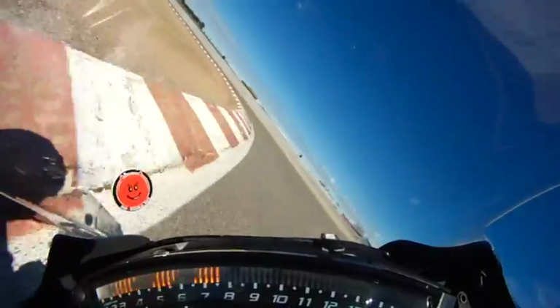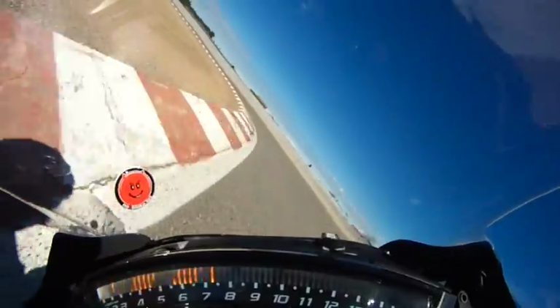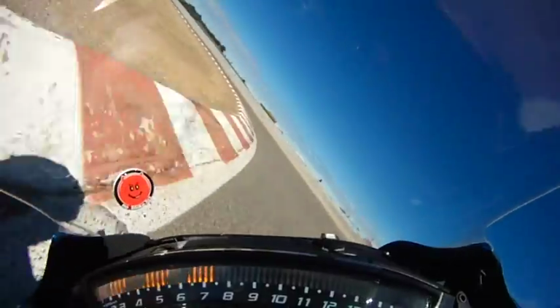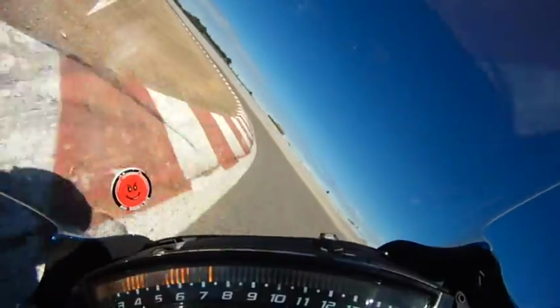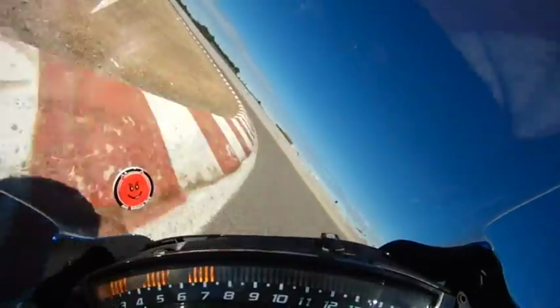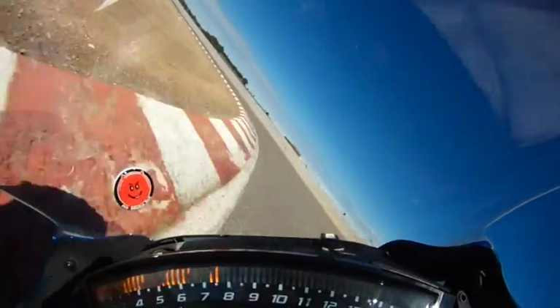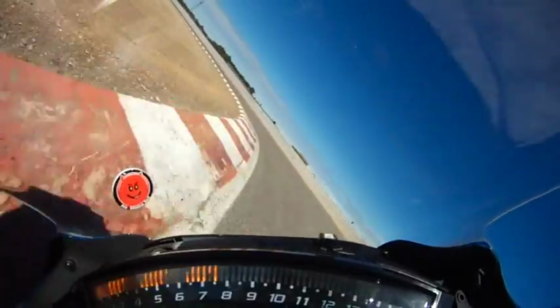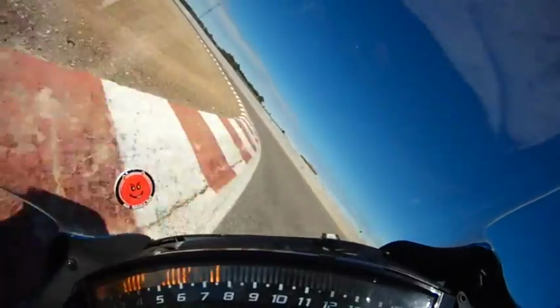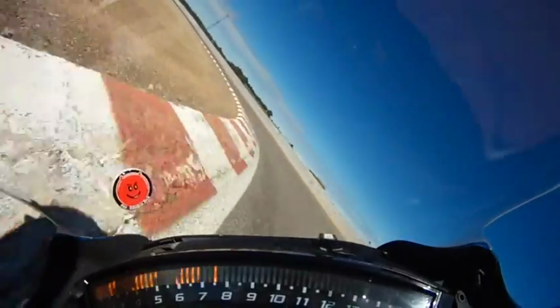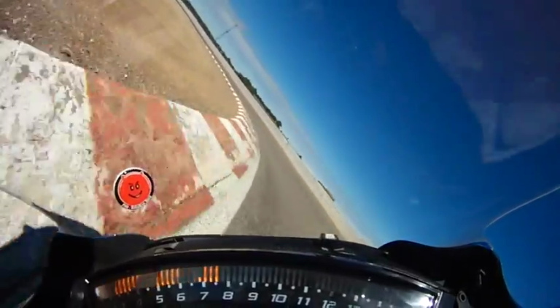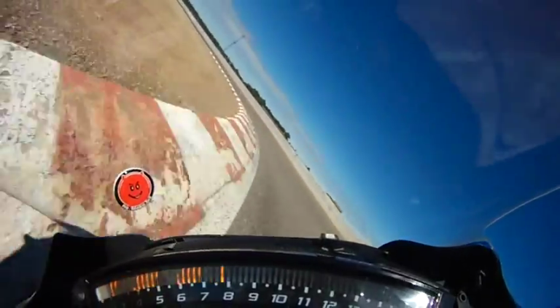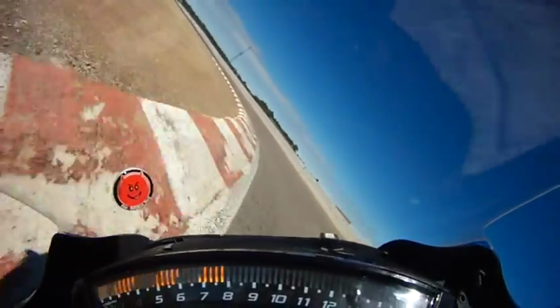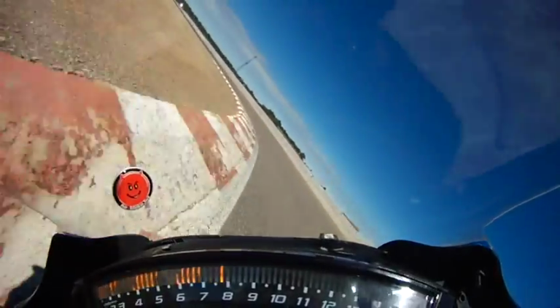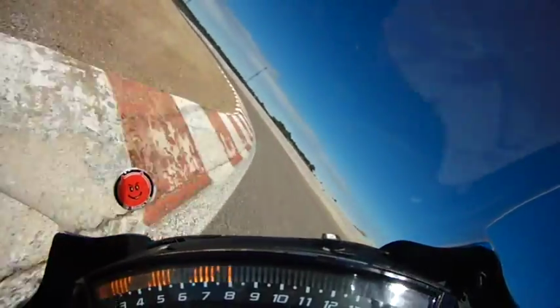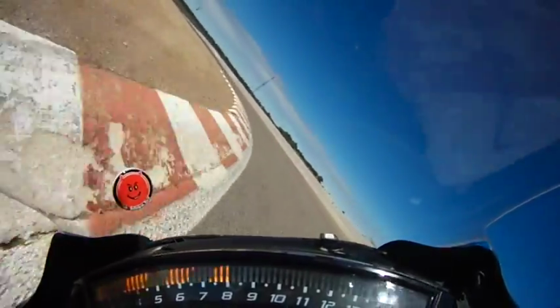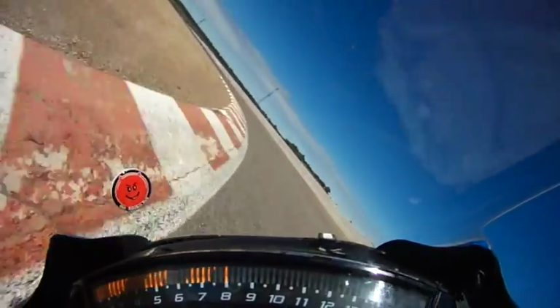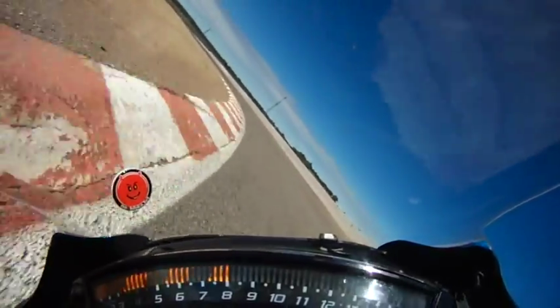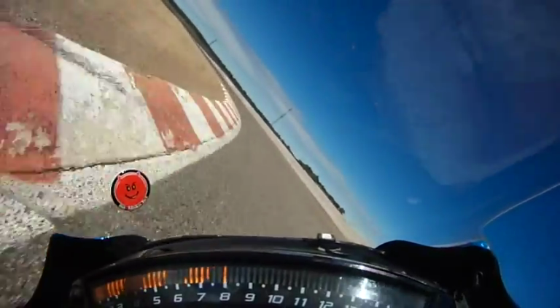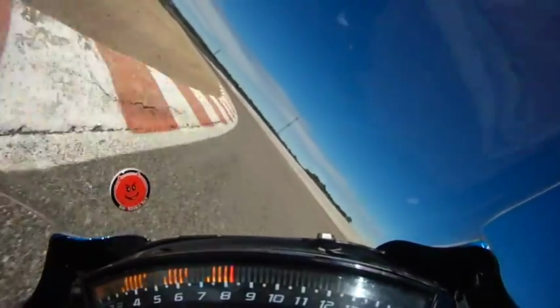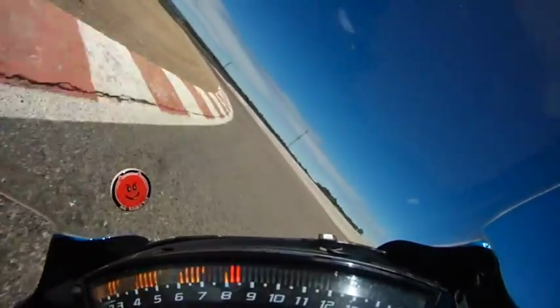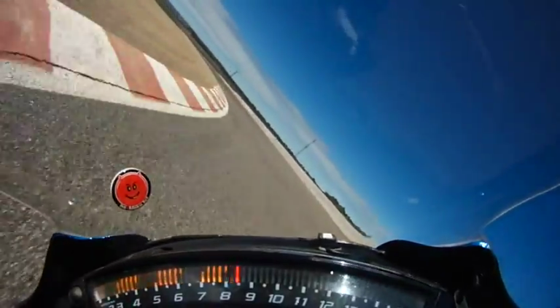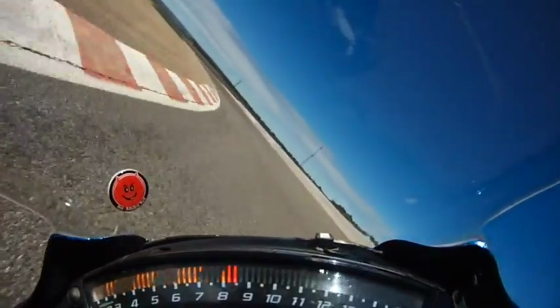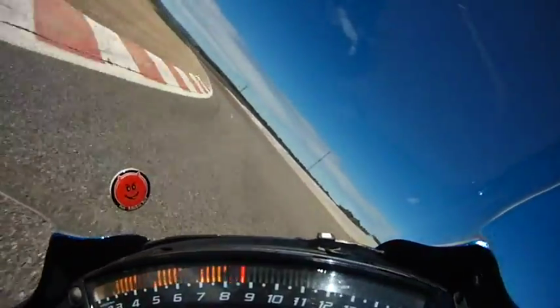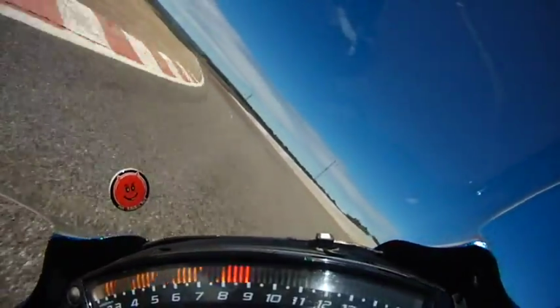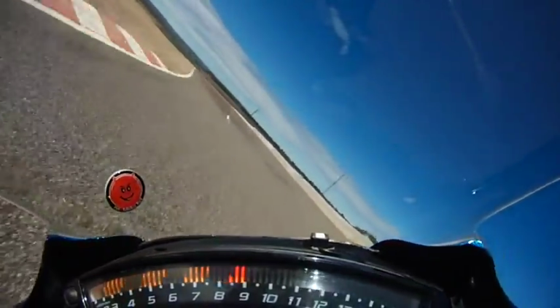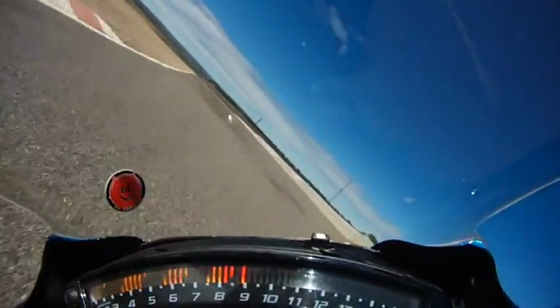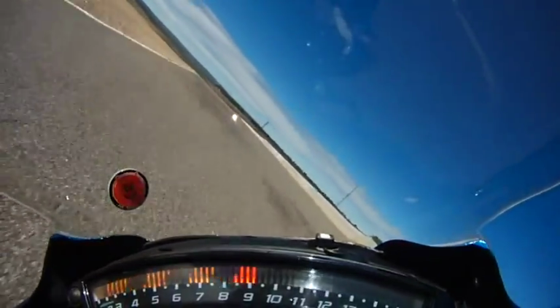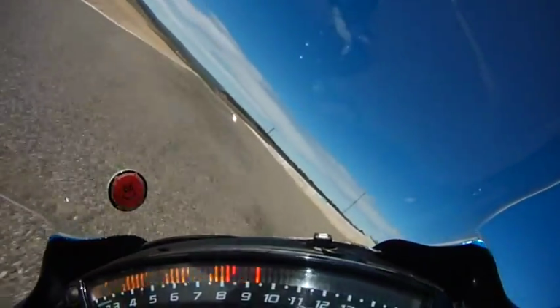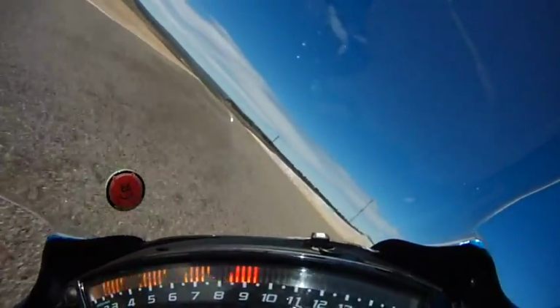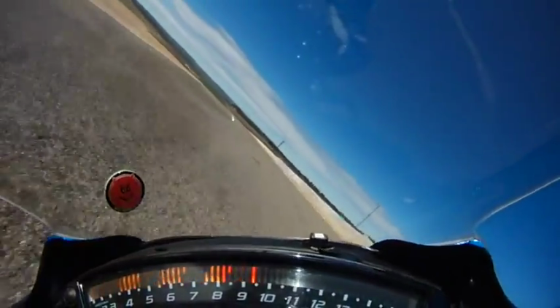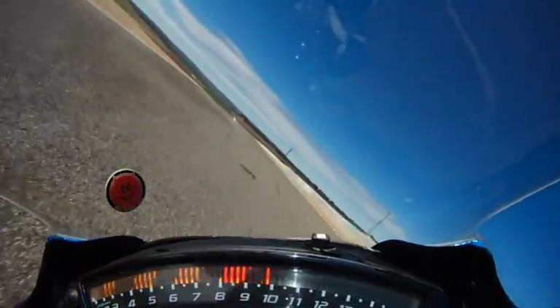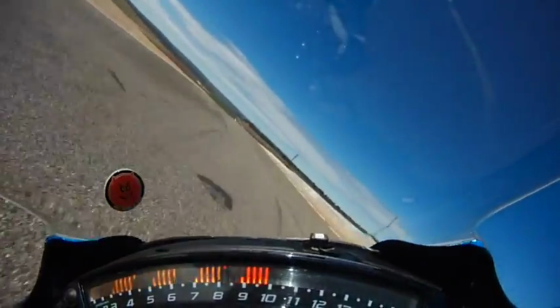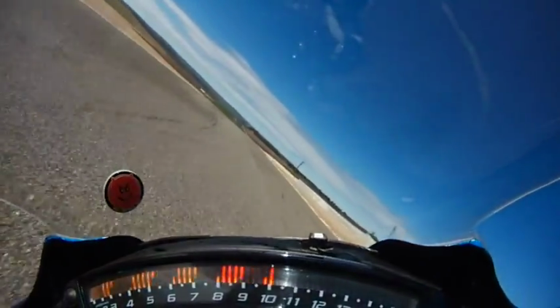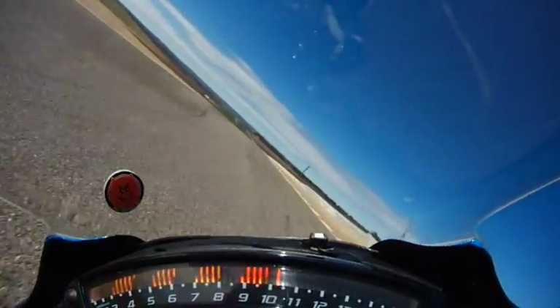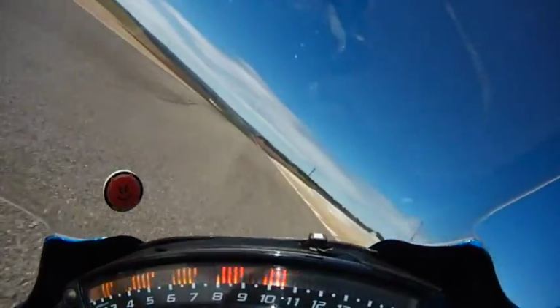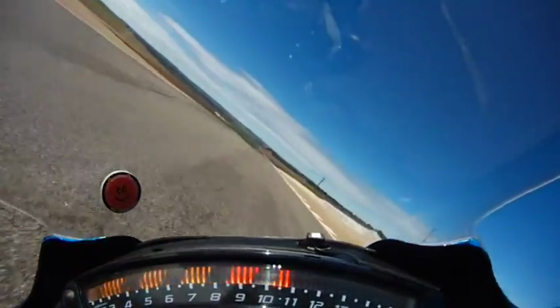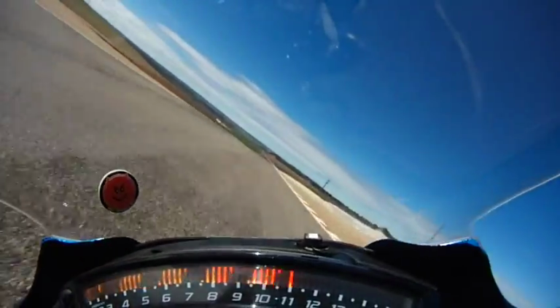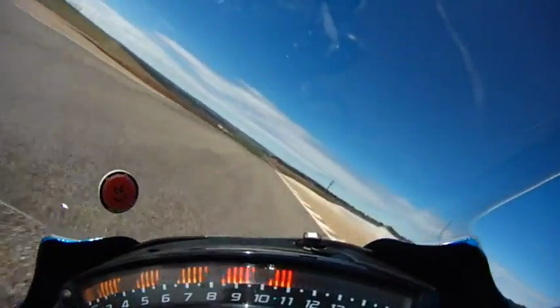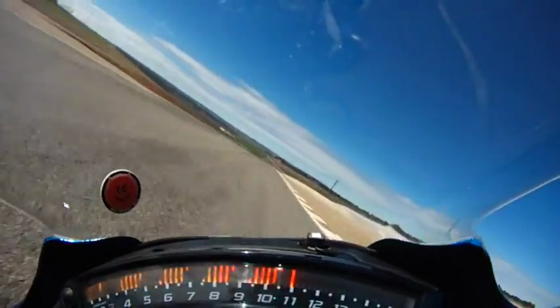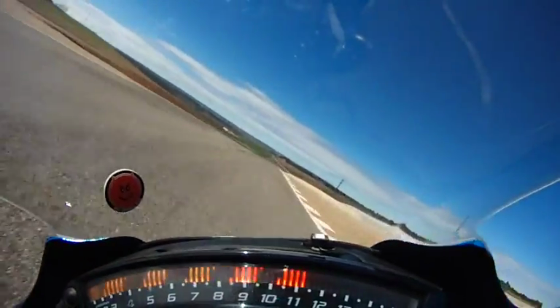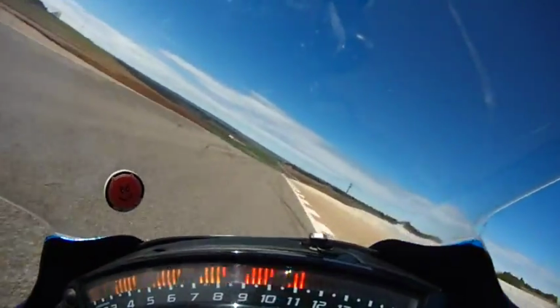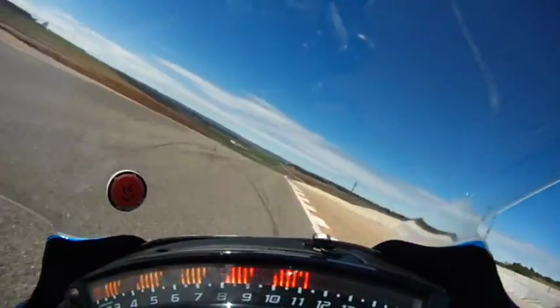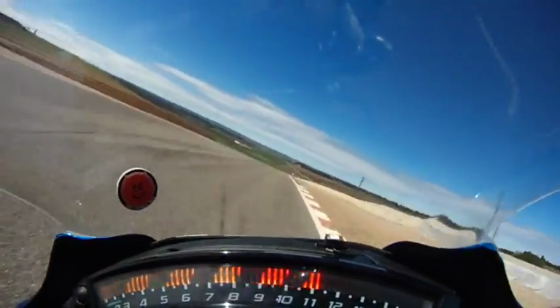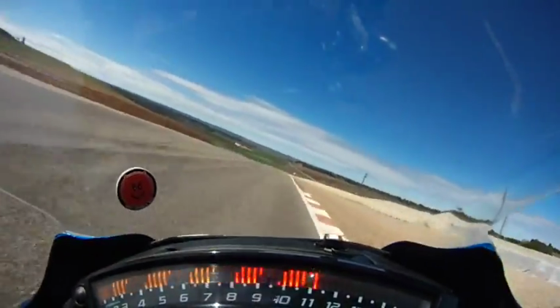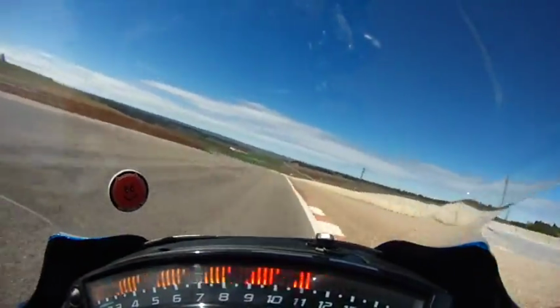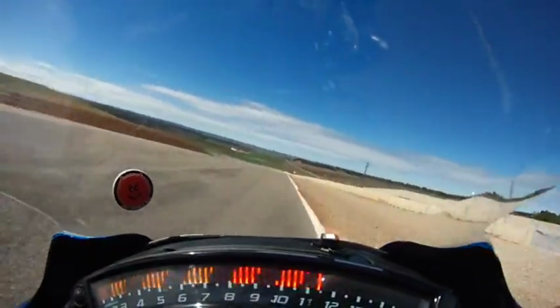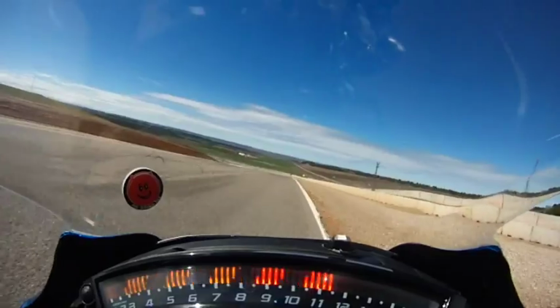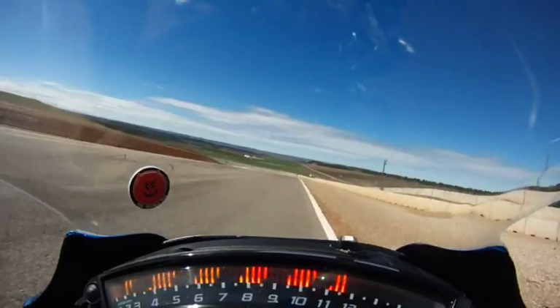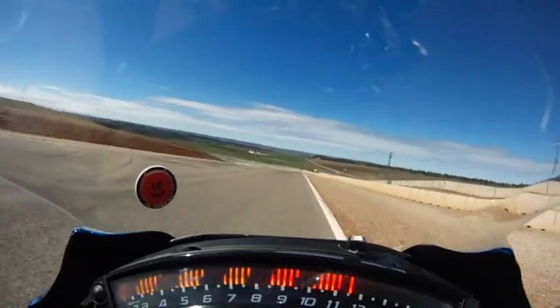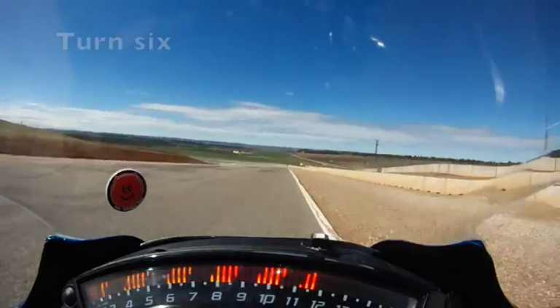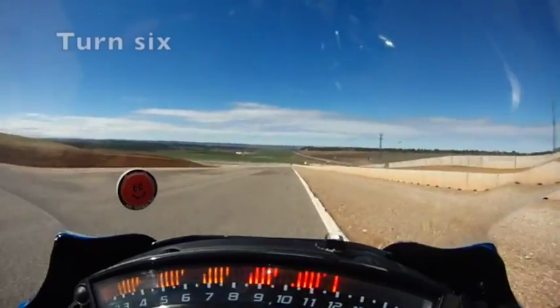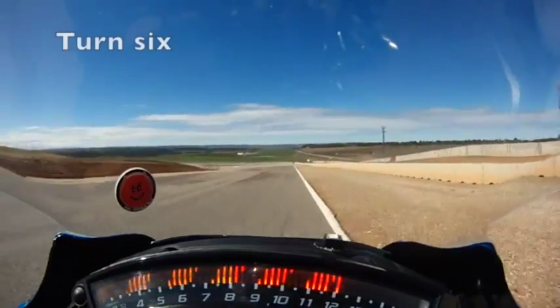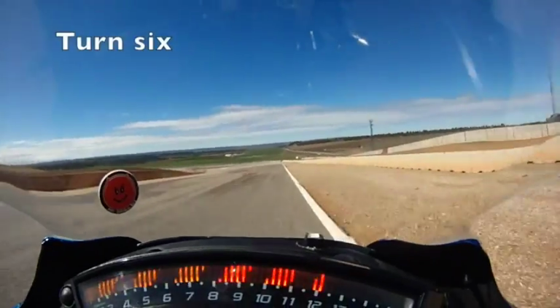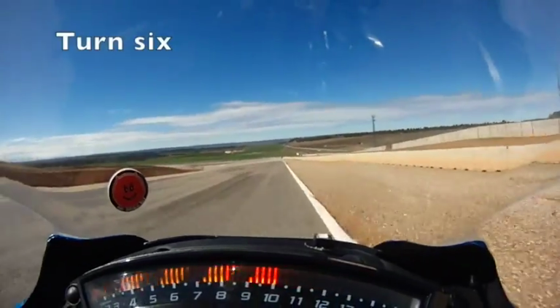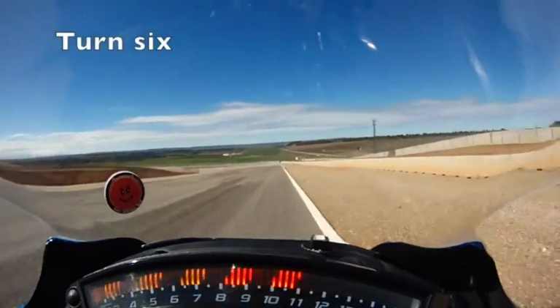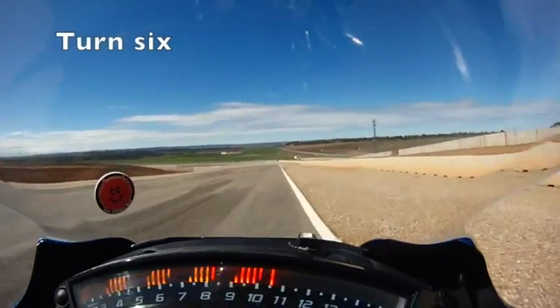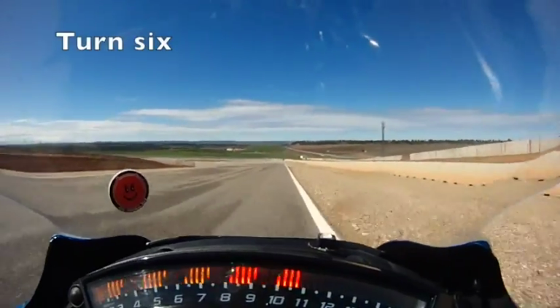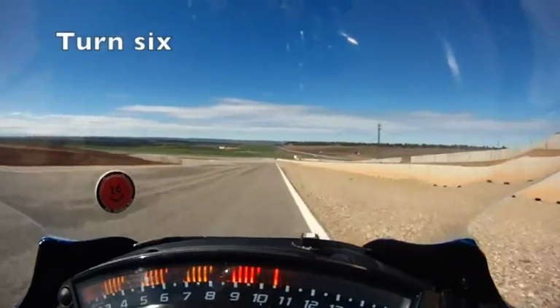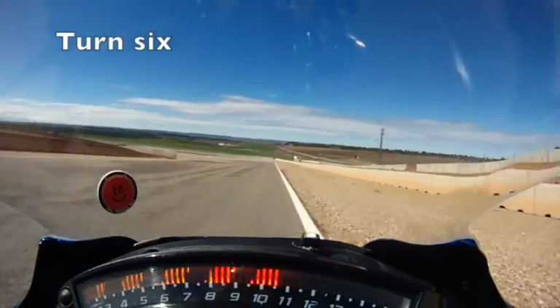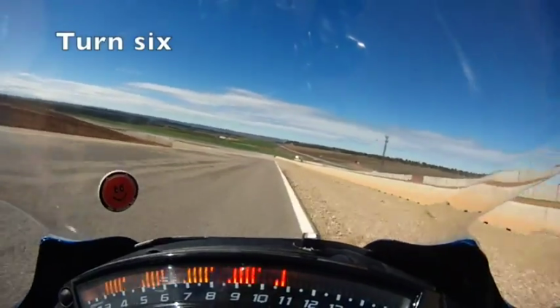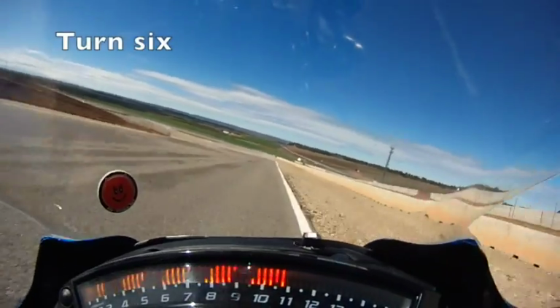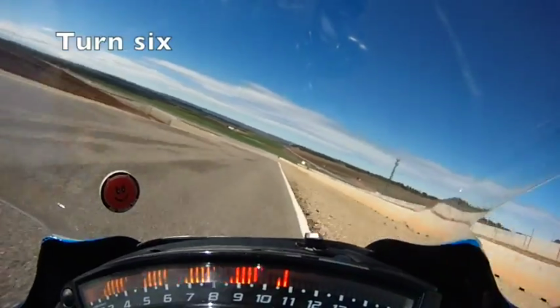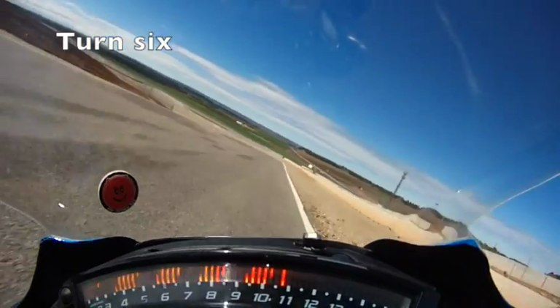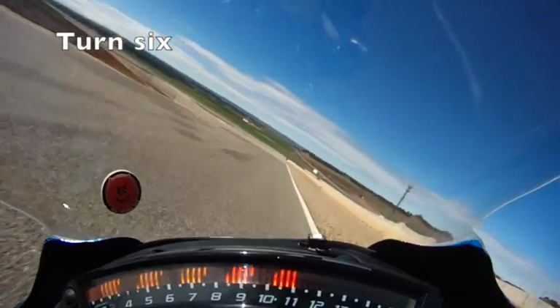Very late apex — pick up the throttle and drive out to the kerb. Watch for the wheelie here as she starts to drop down the hill.